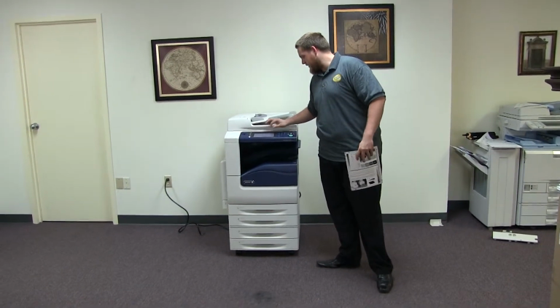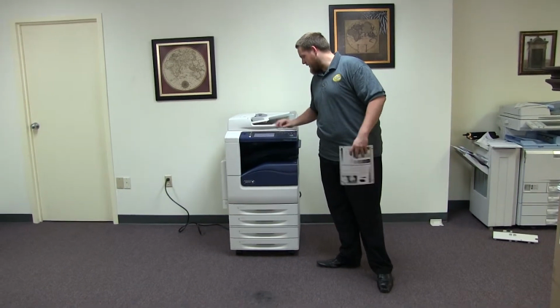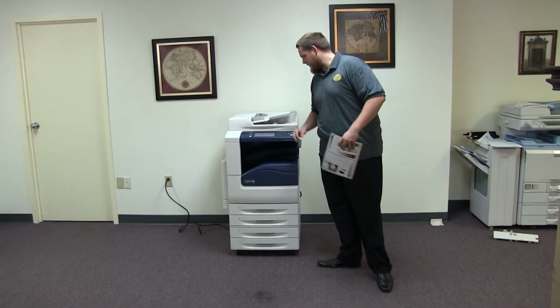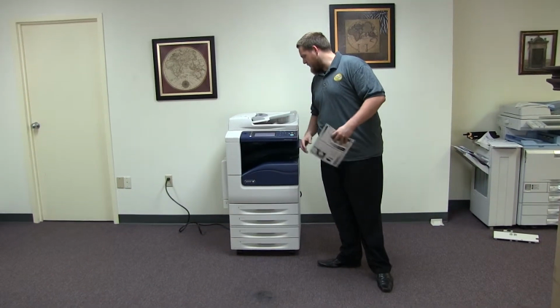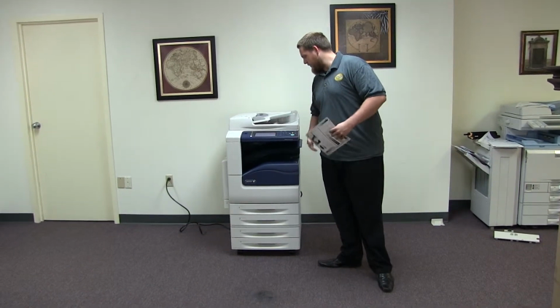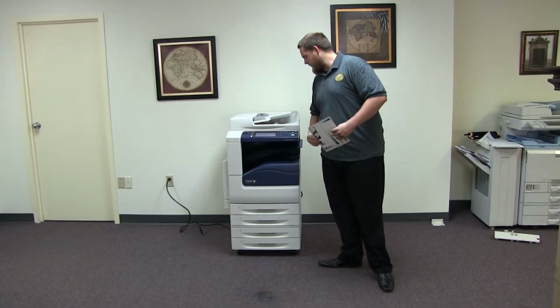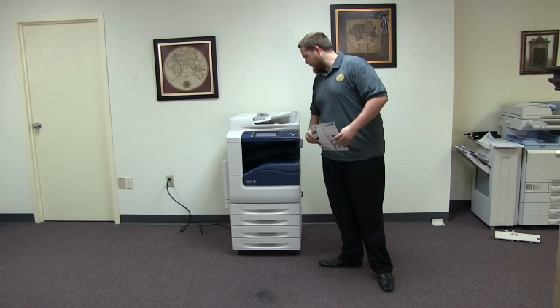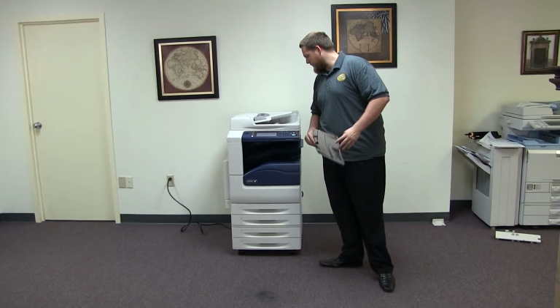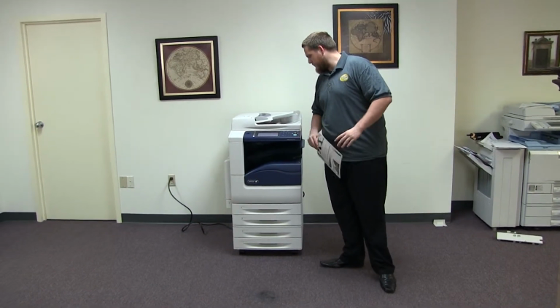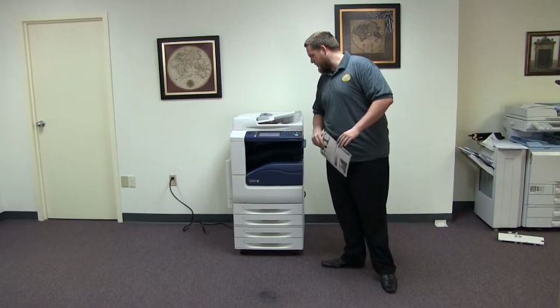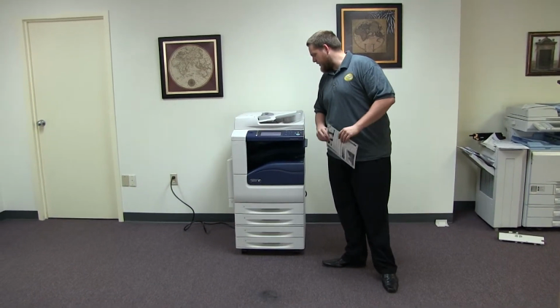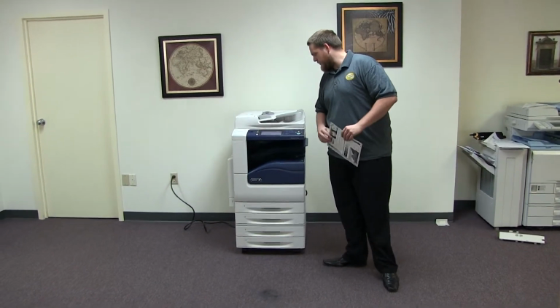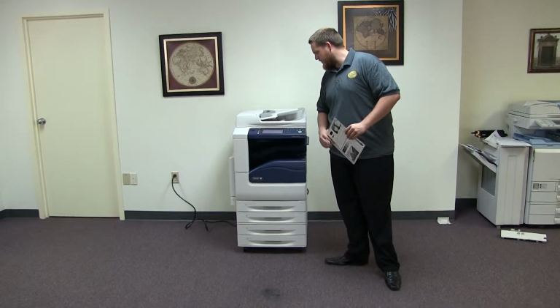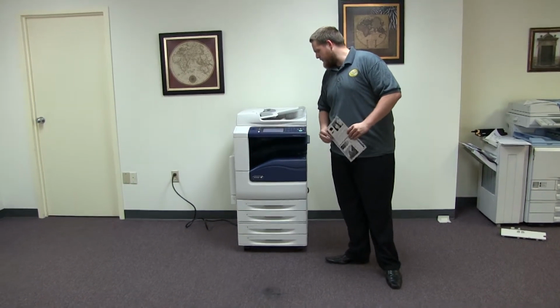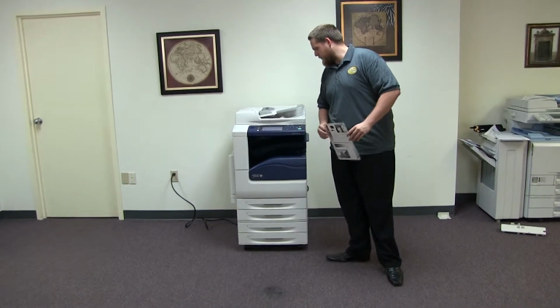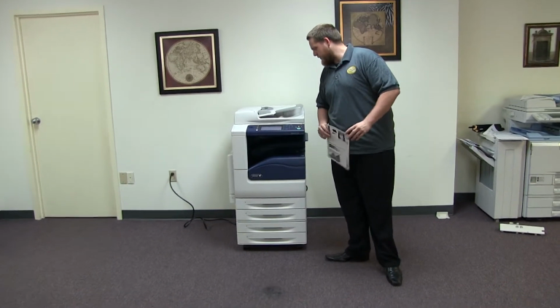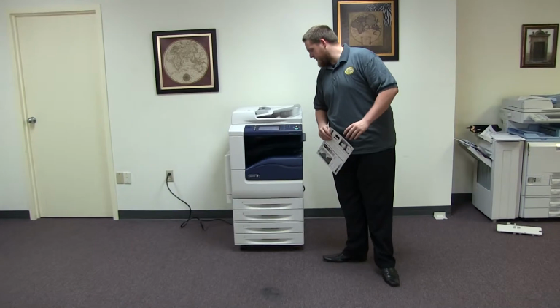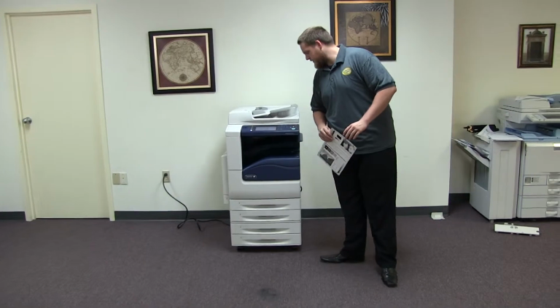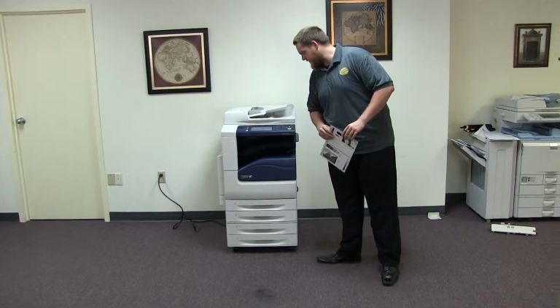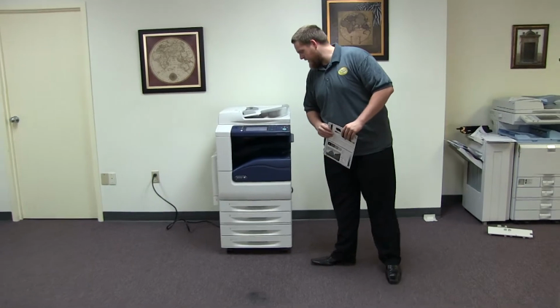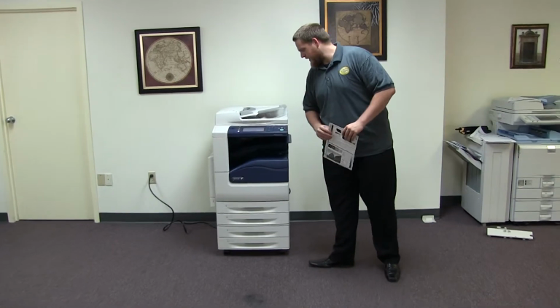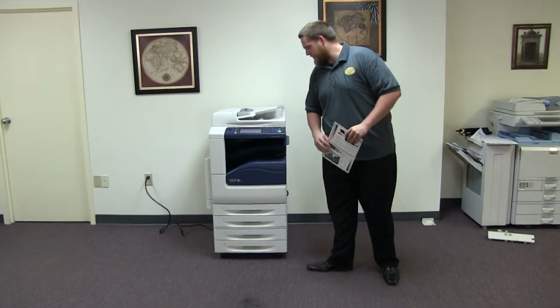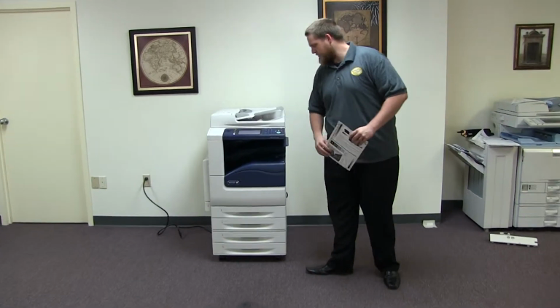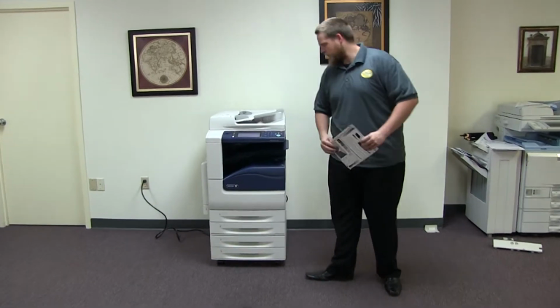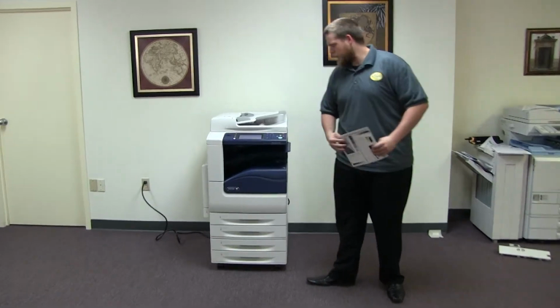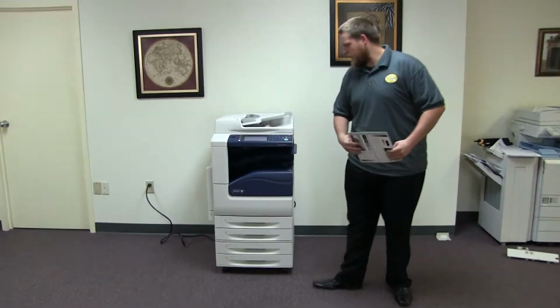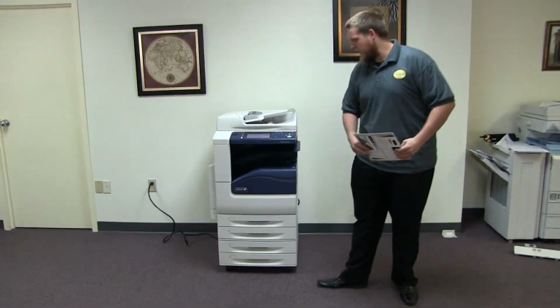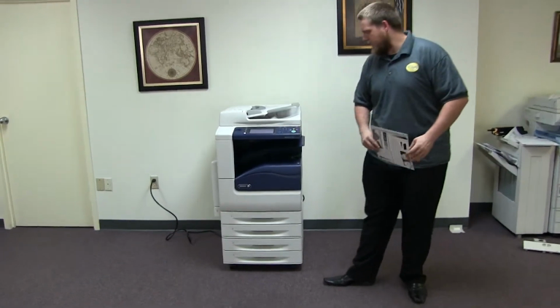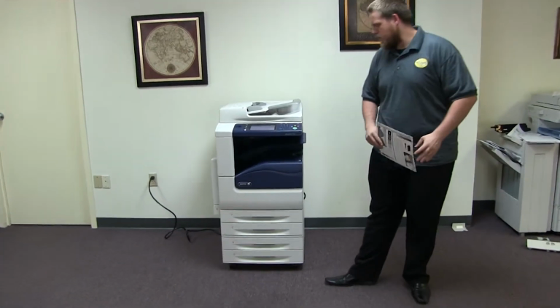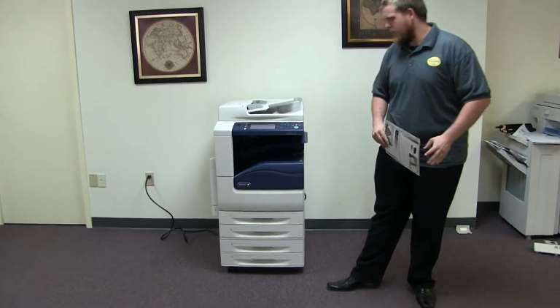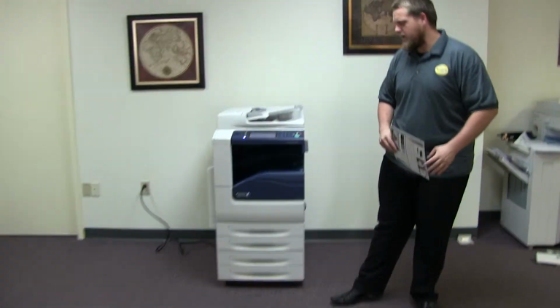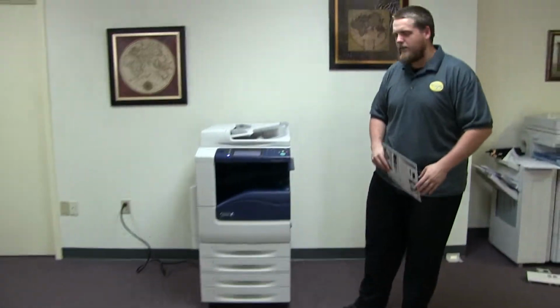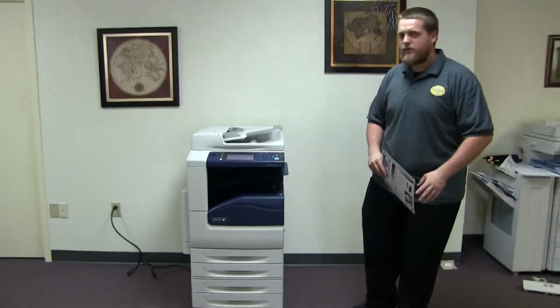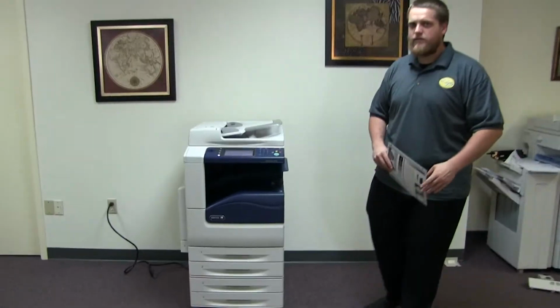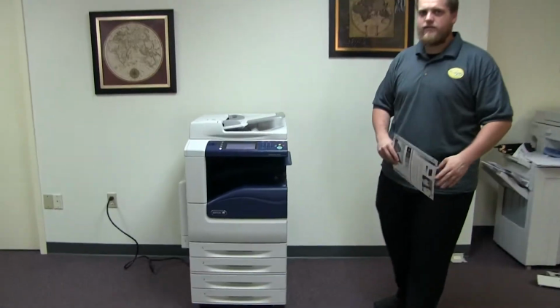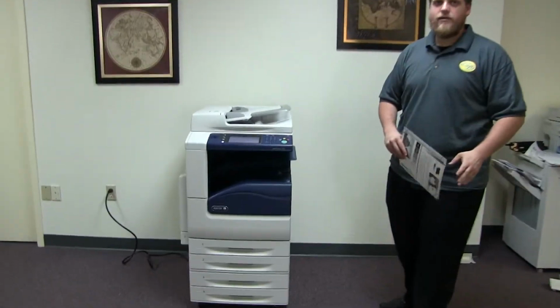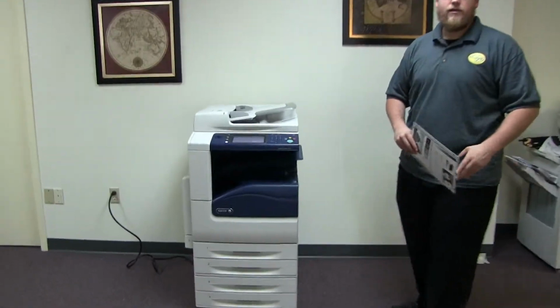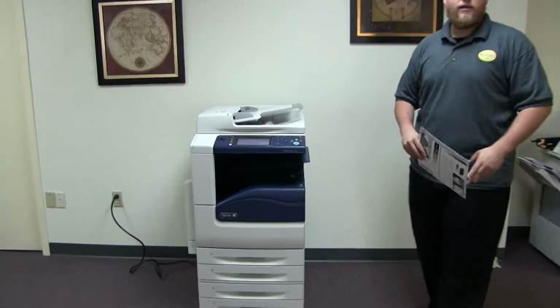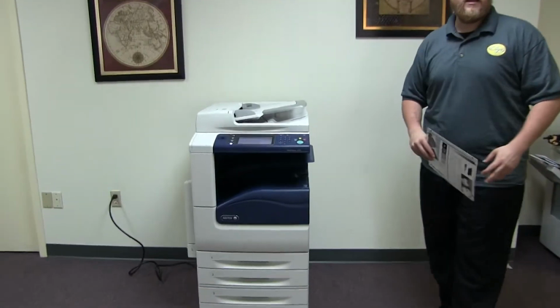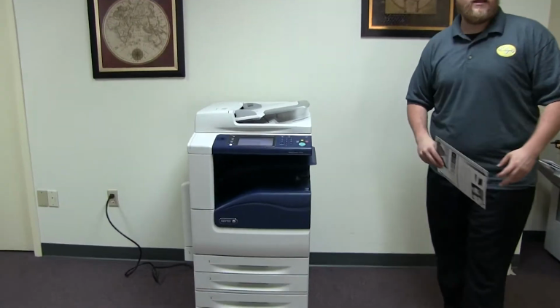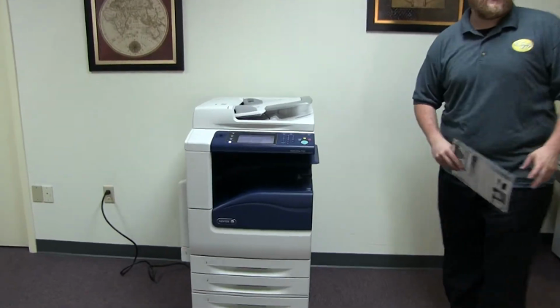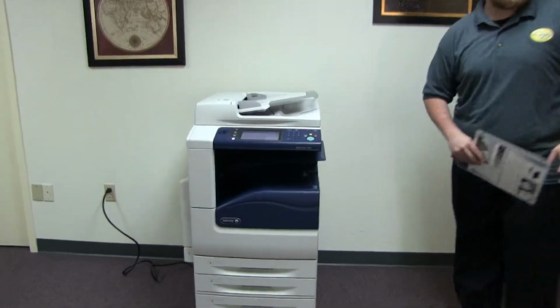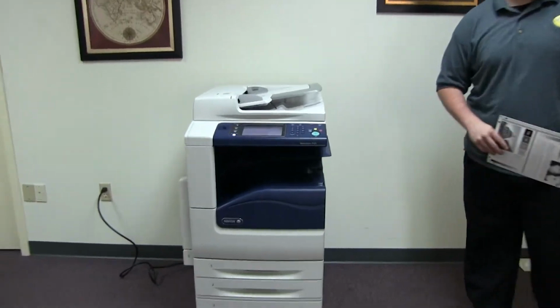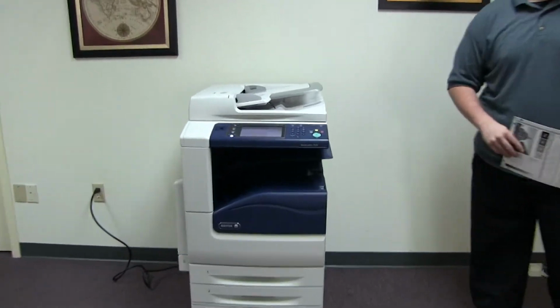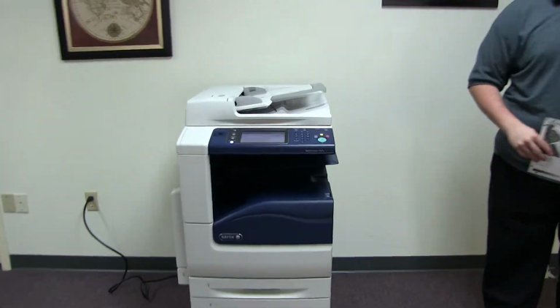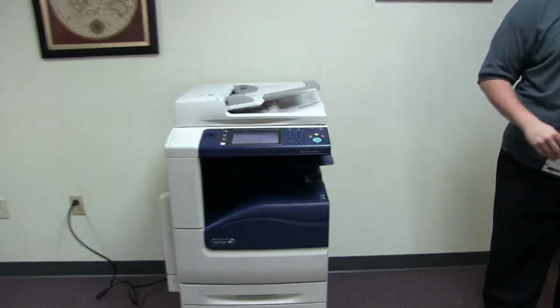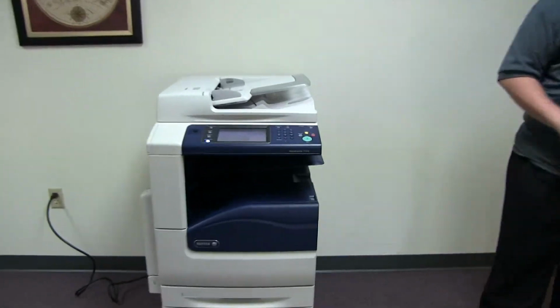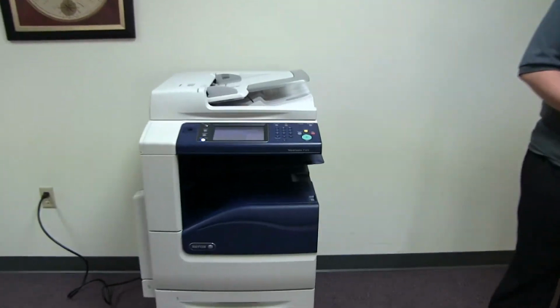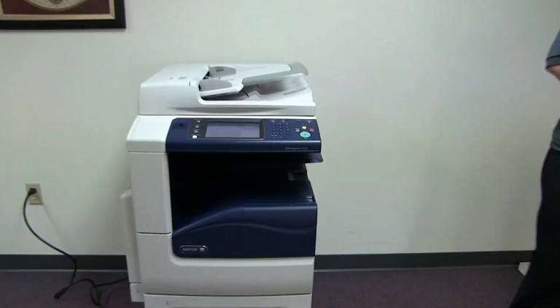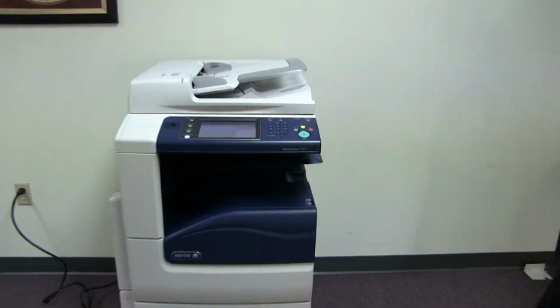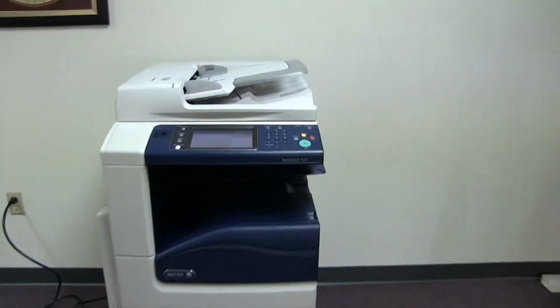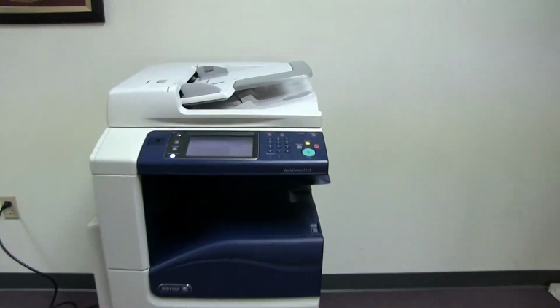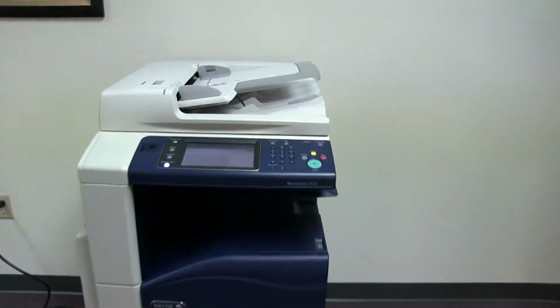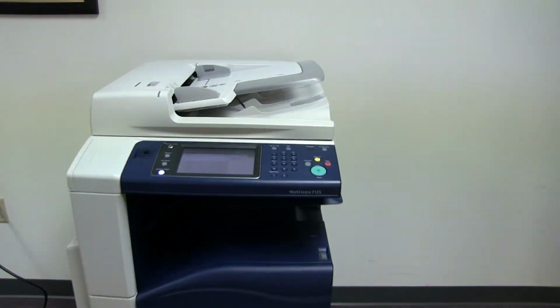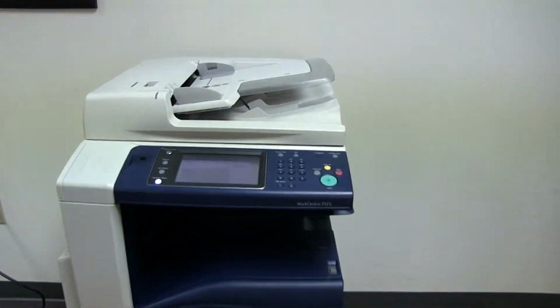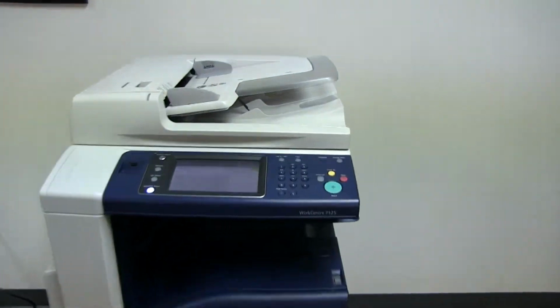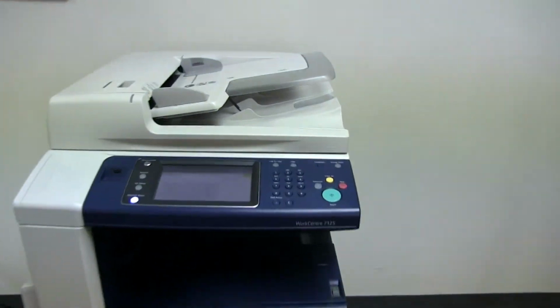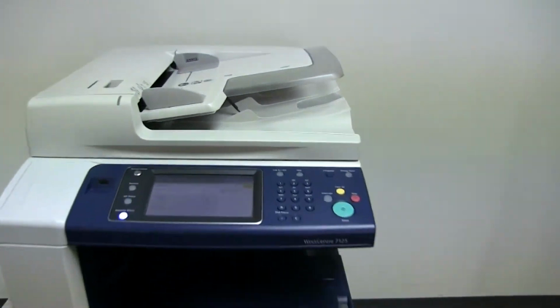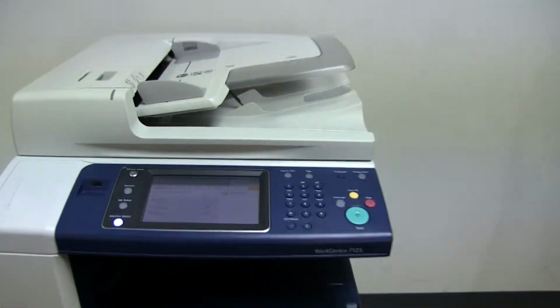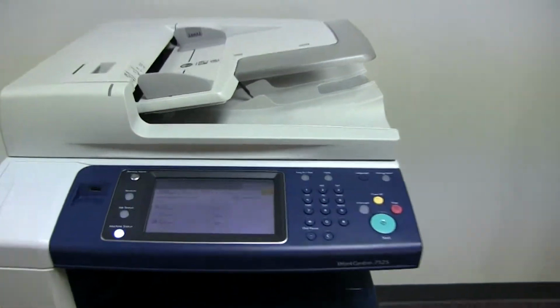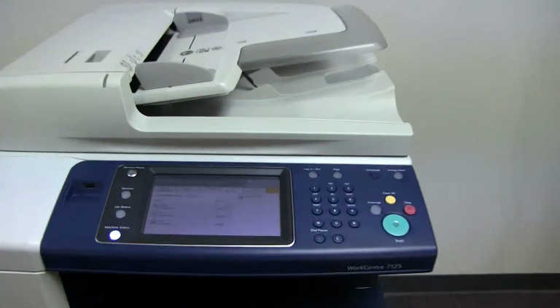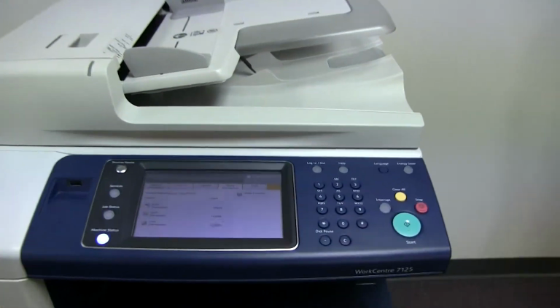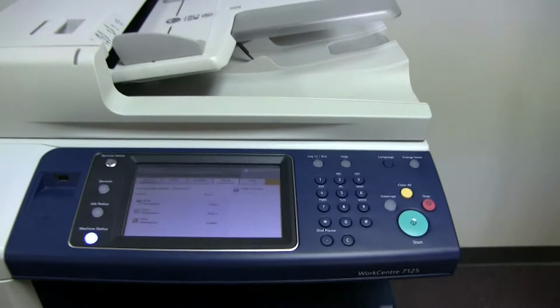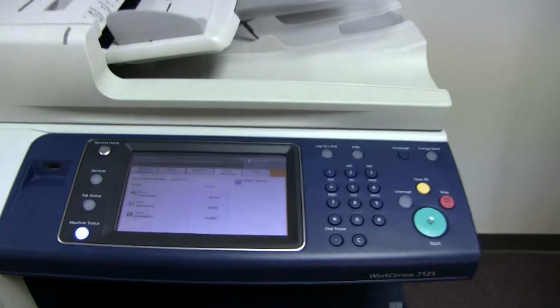The meter on this machine reads 46,000 total black and white copies and 95,000 total color copies, as you can see here.